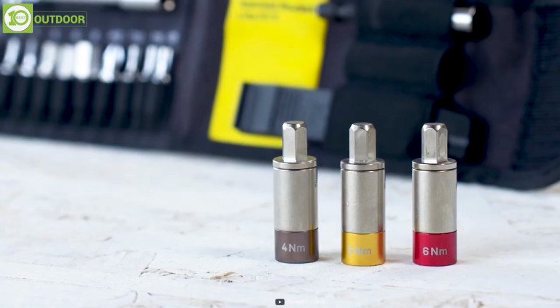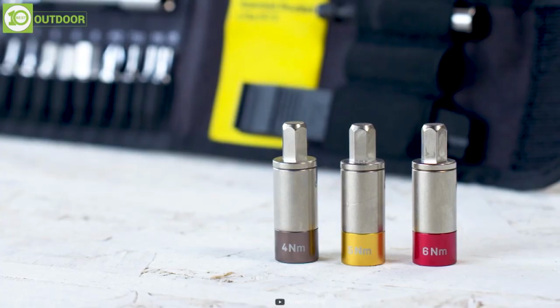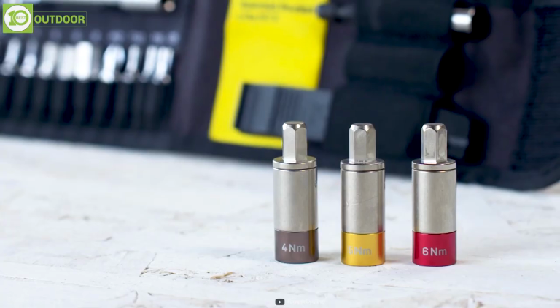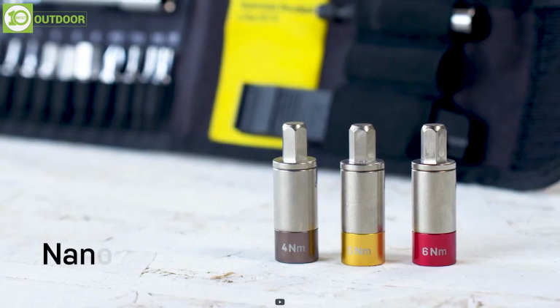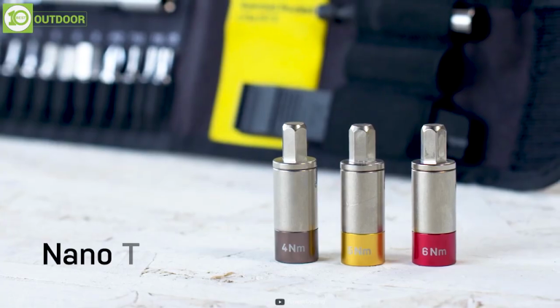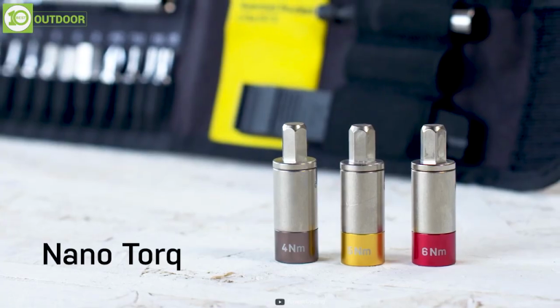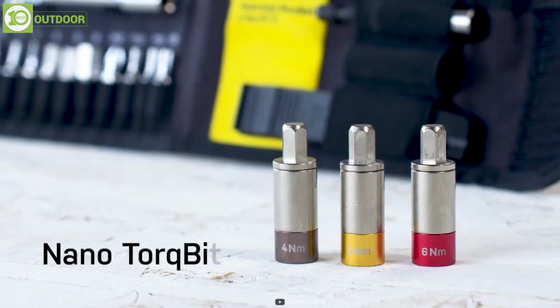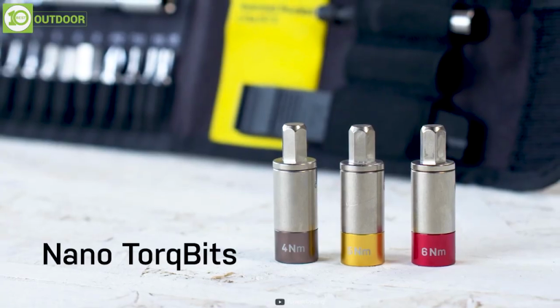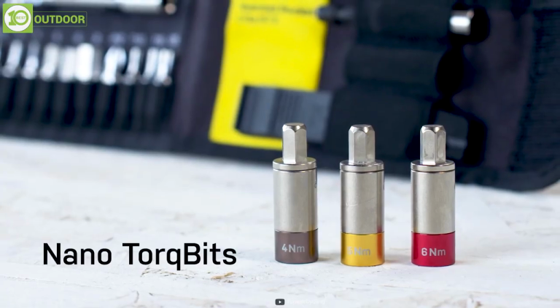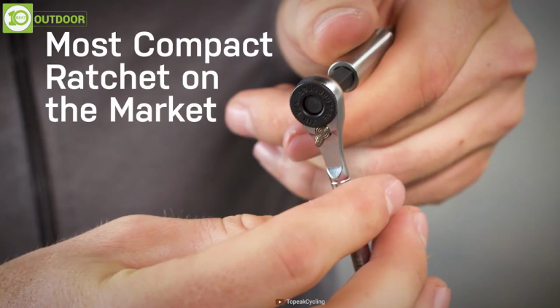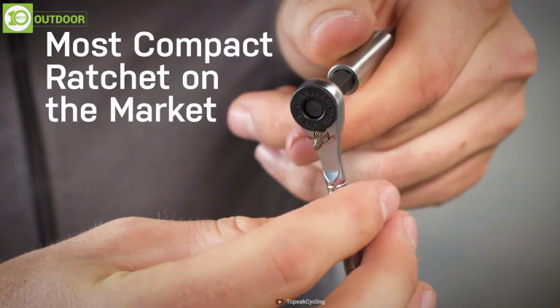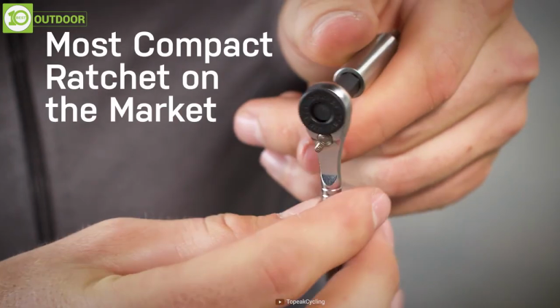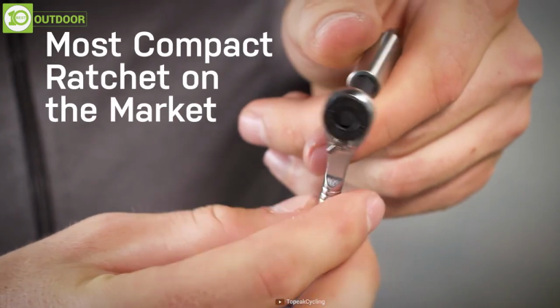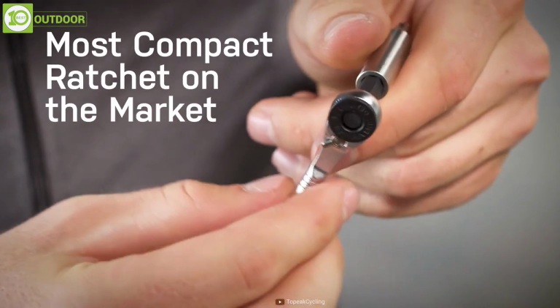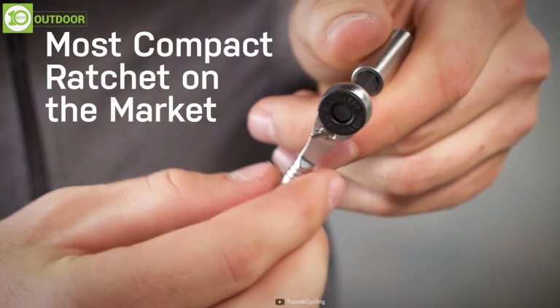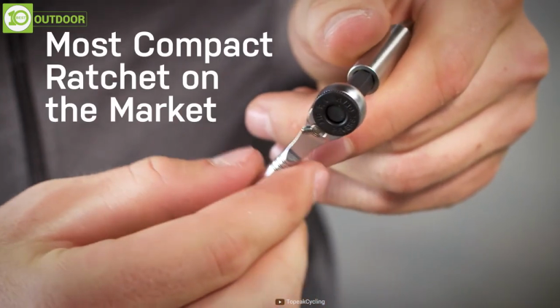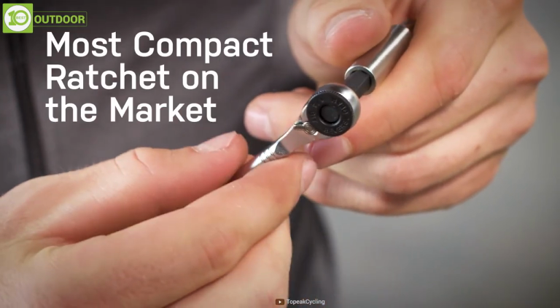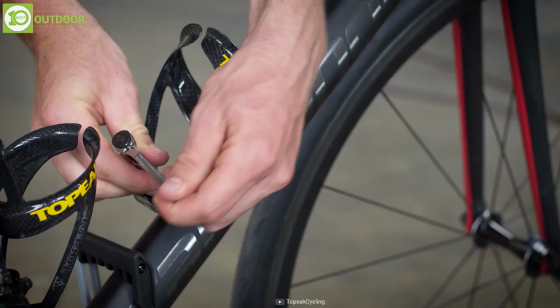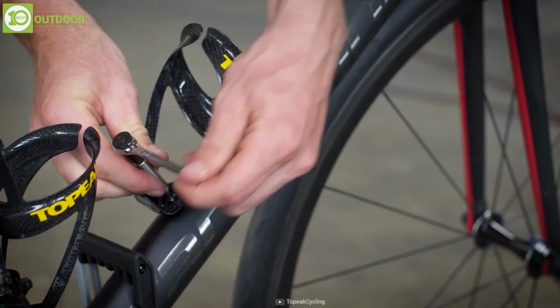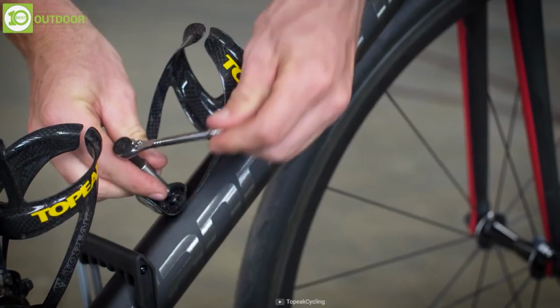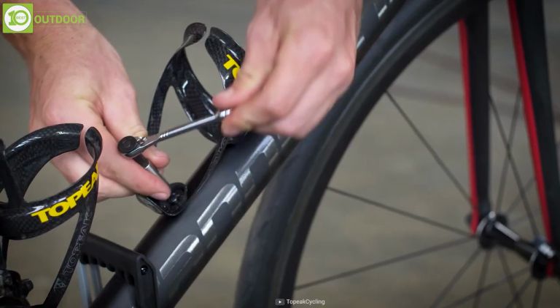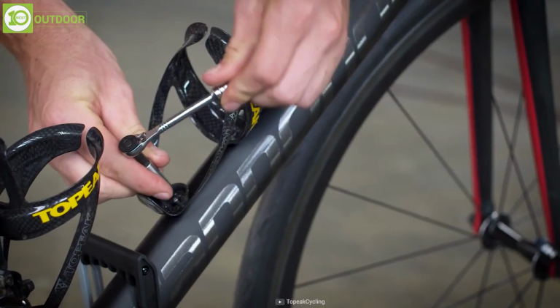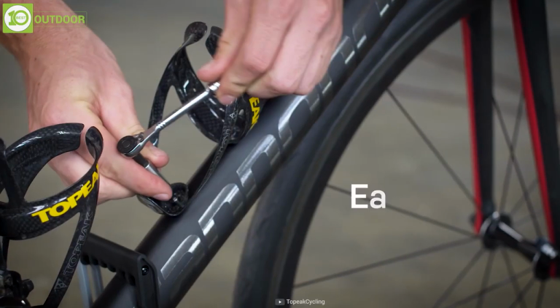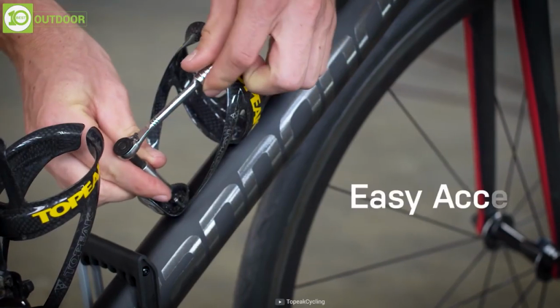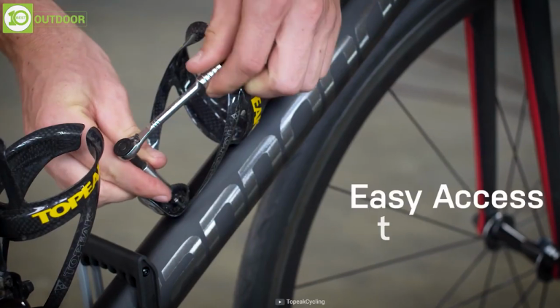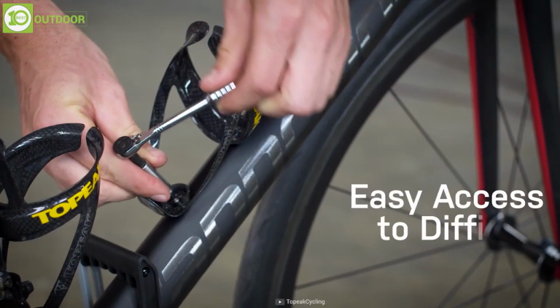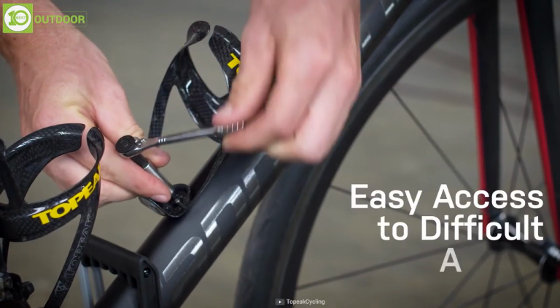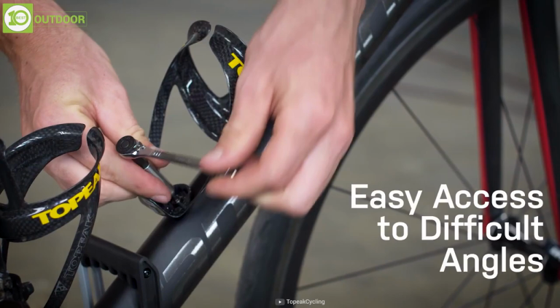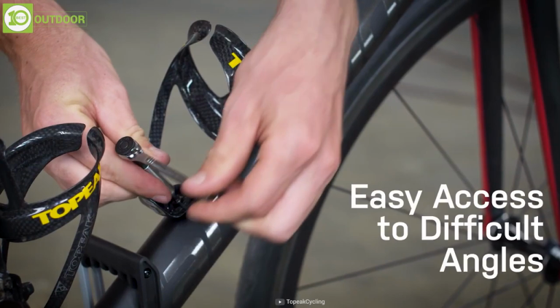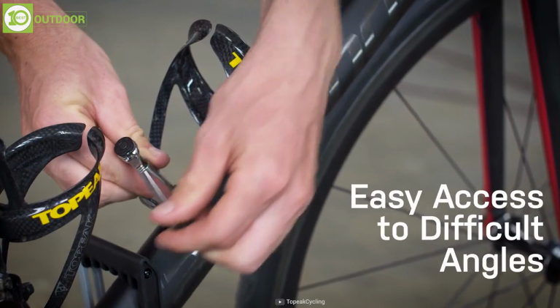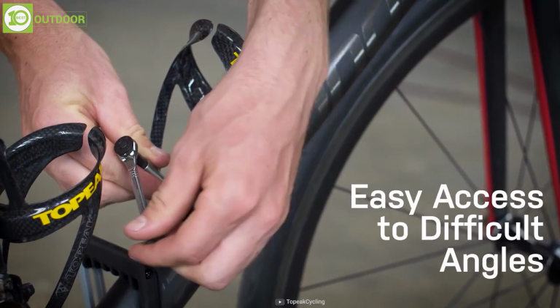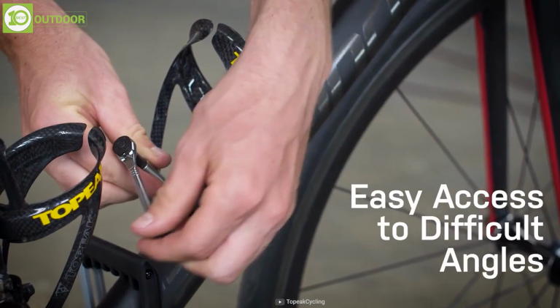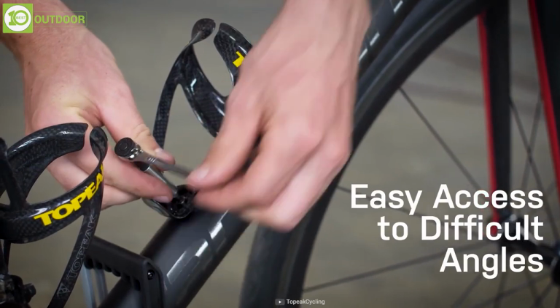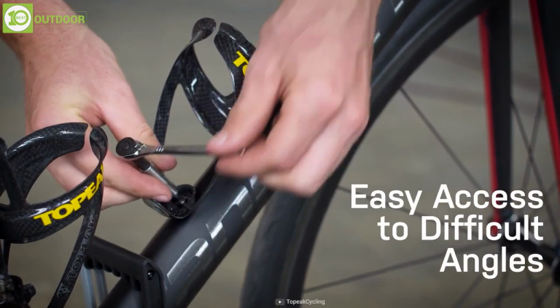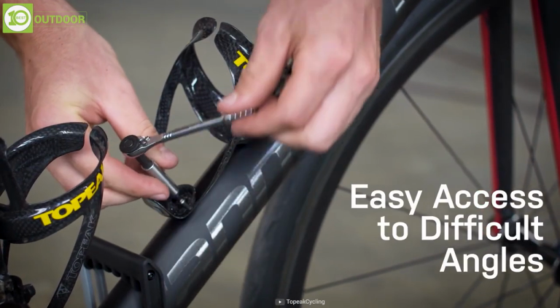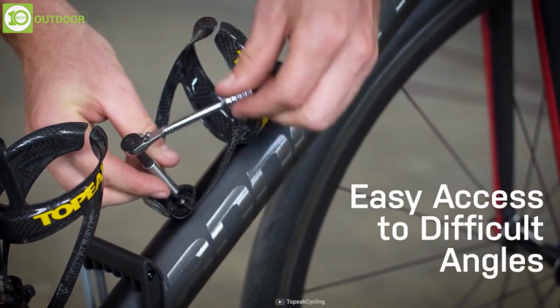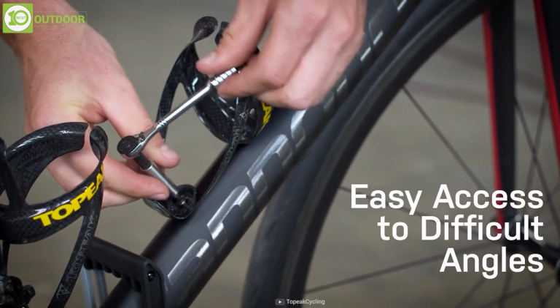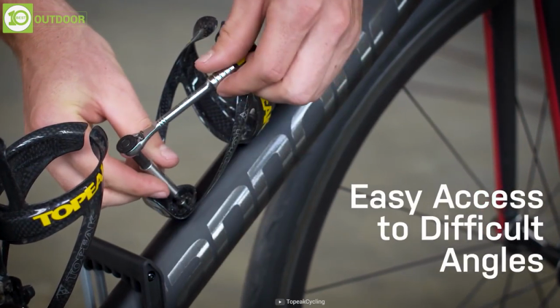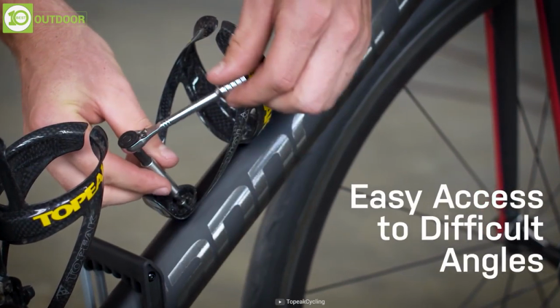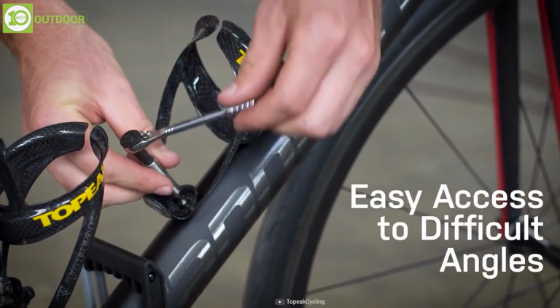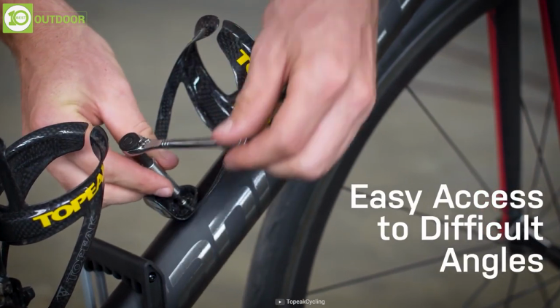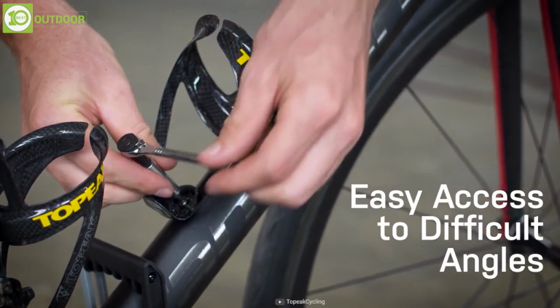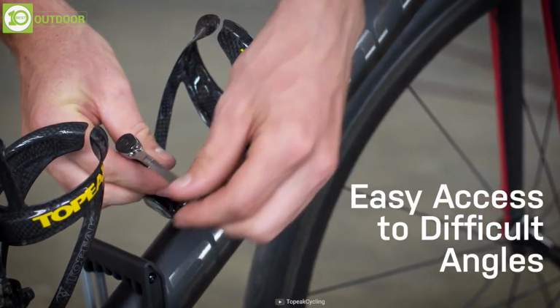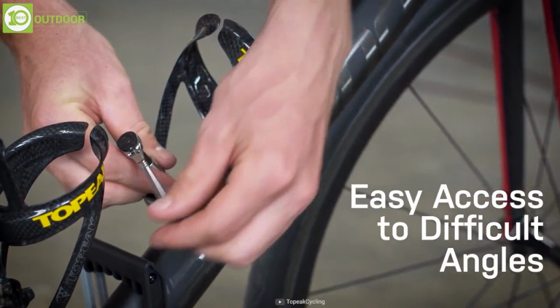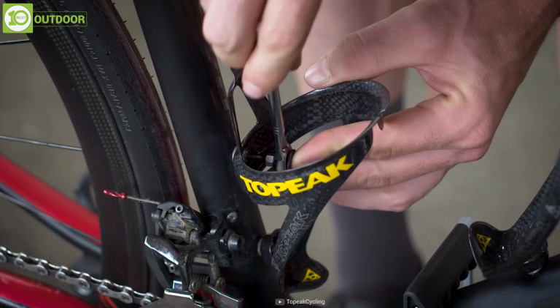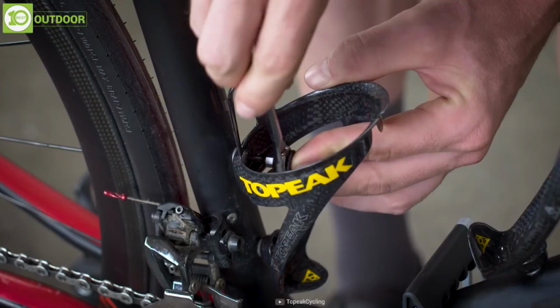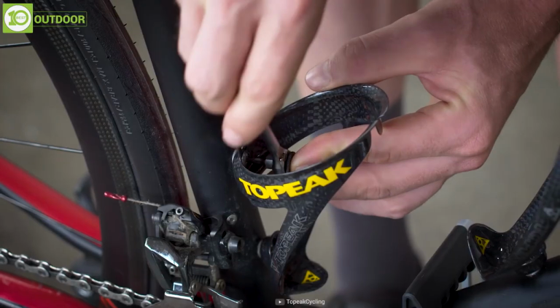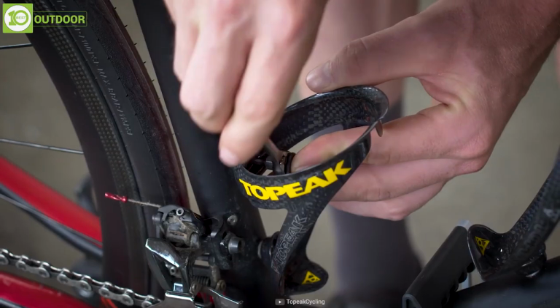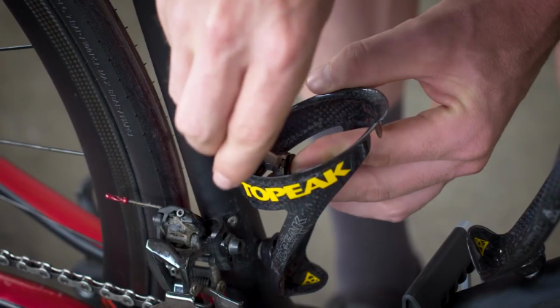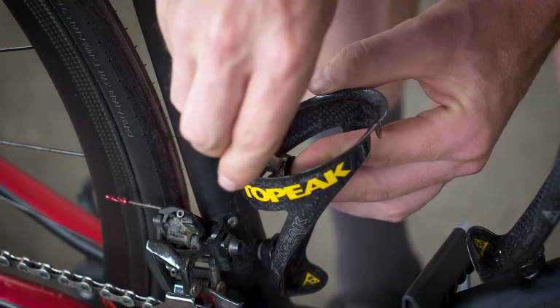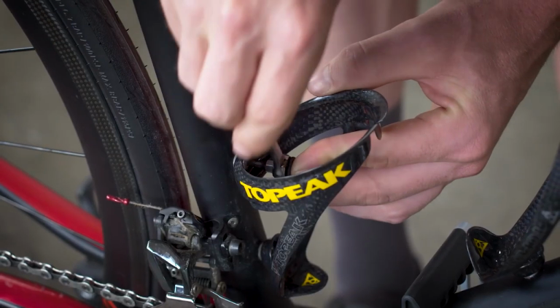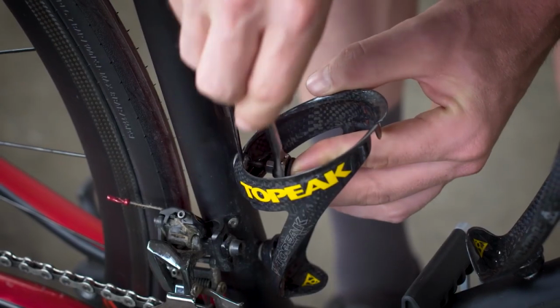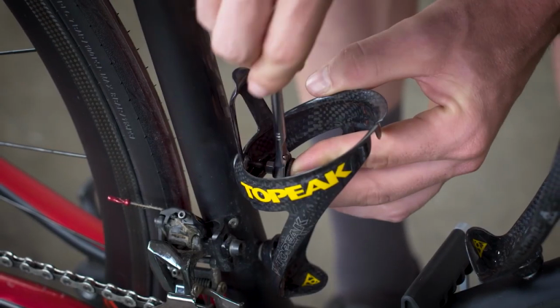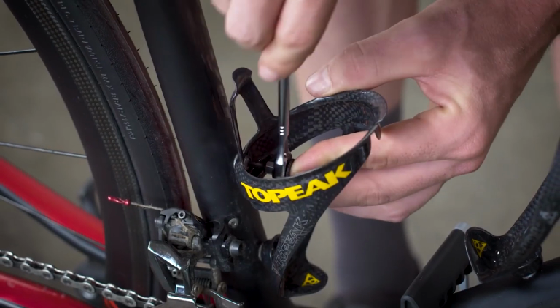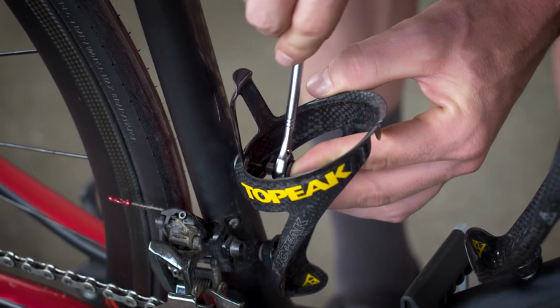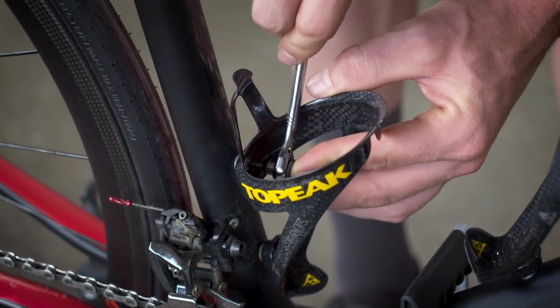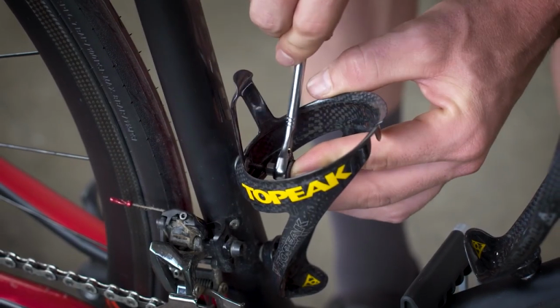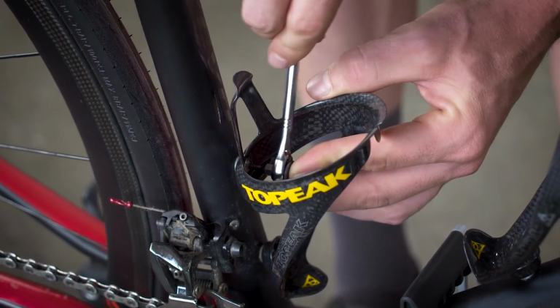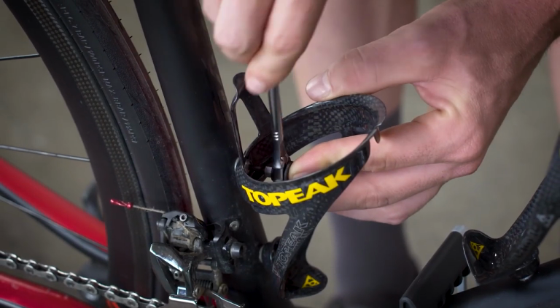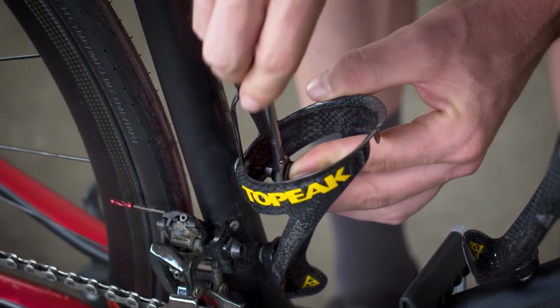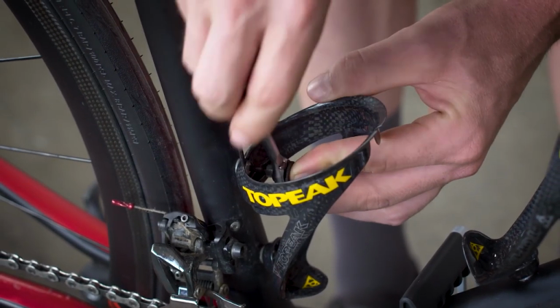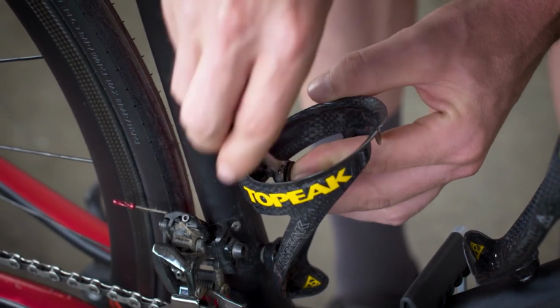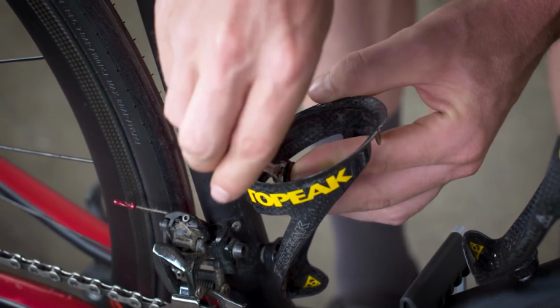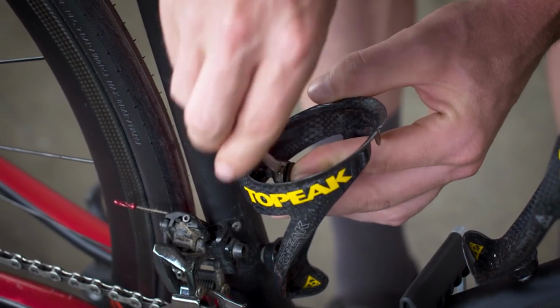All things considered, the Topic Ratchet Rocket Light NTX is a good option to go for if you want all your bike fixing tools in one place.